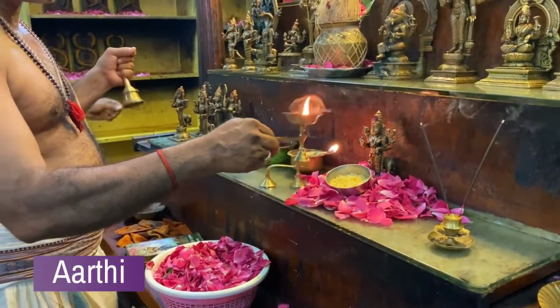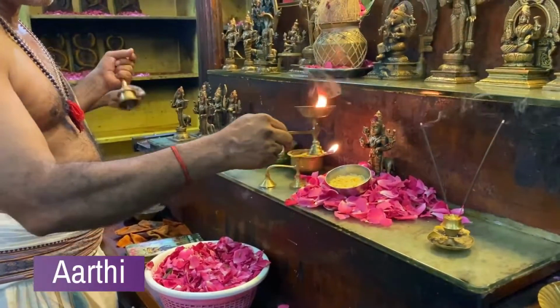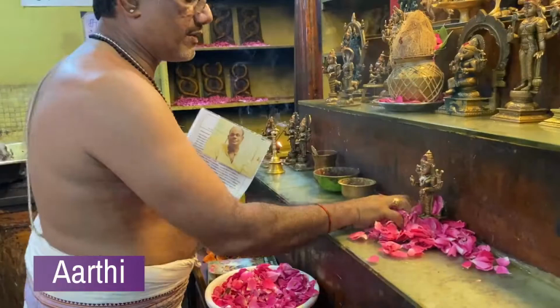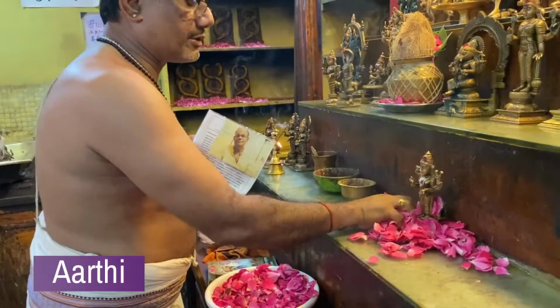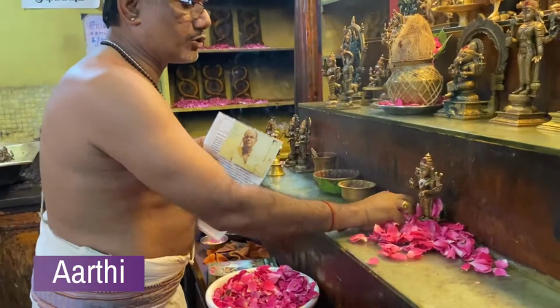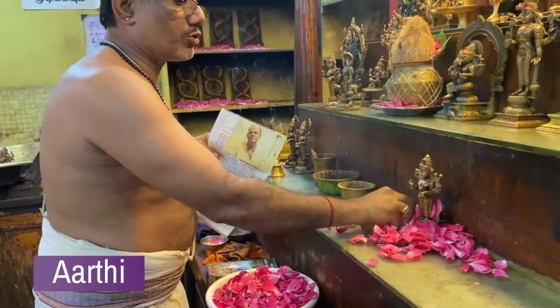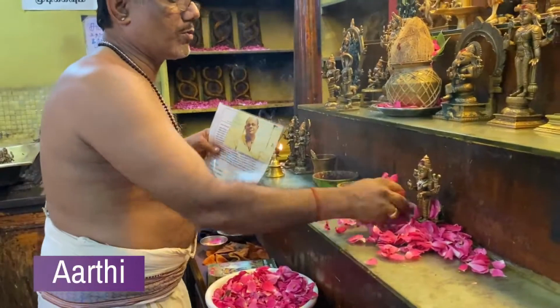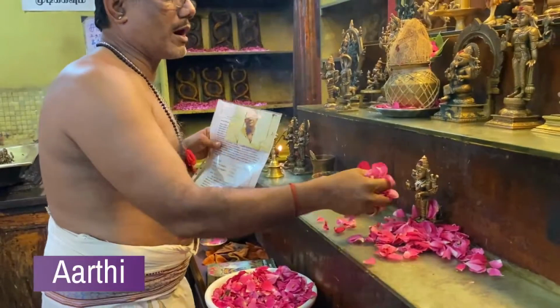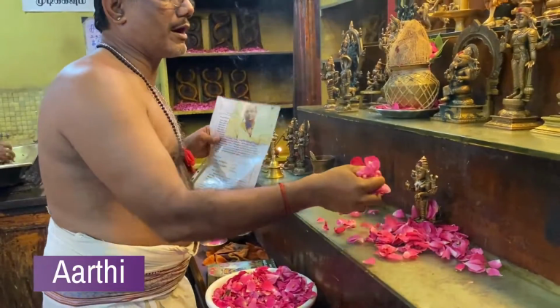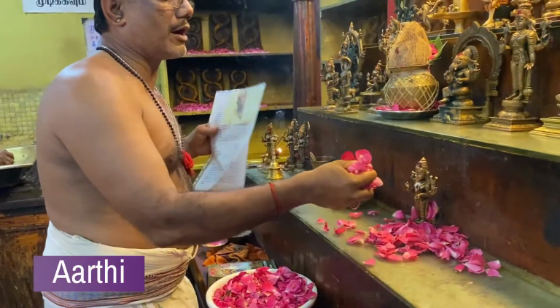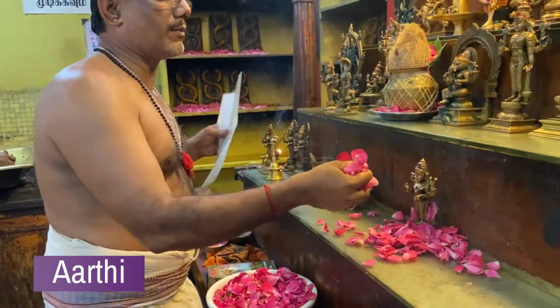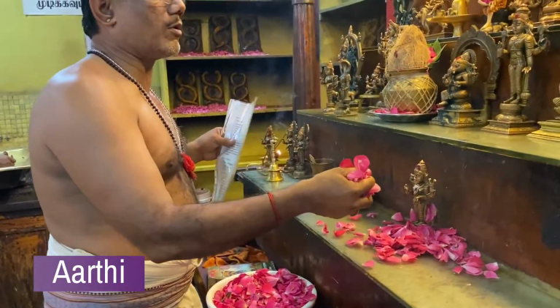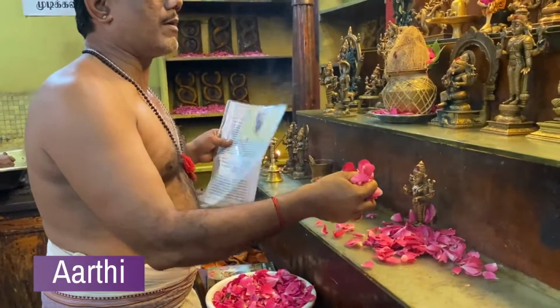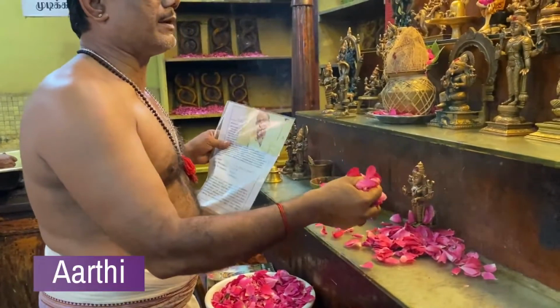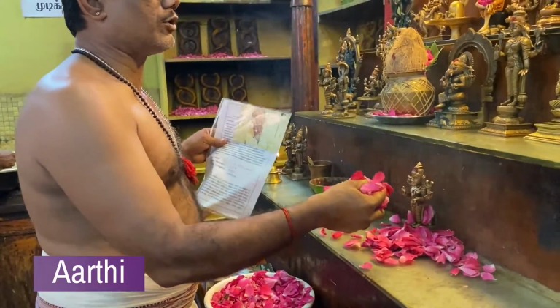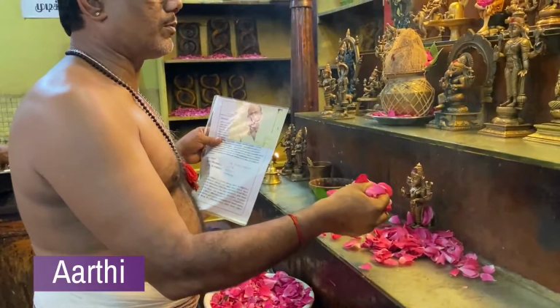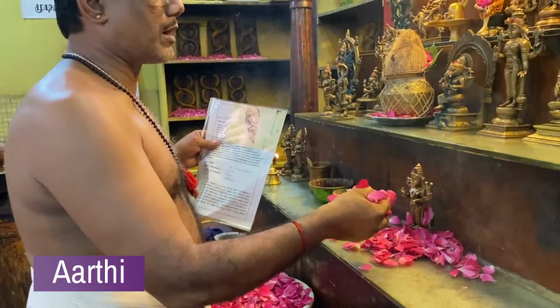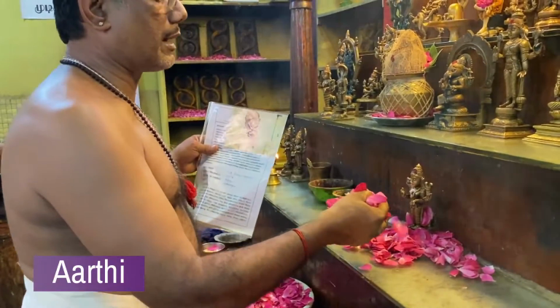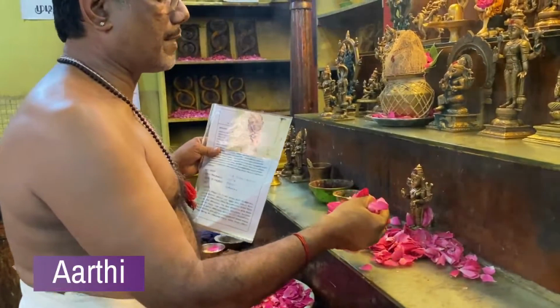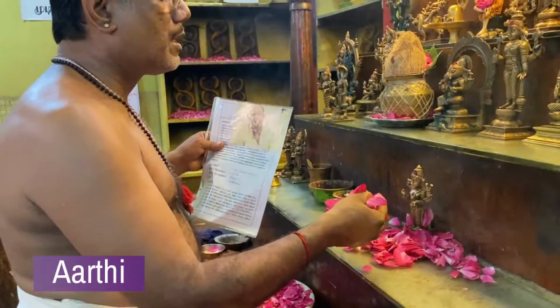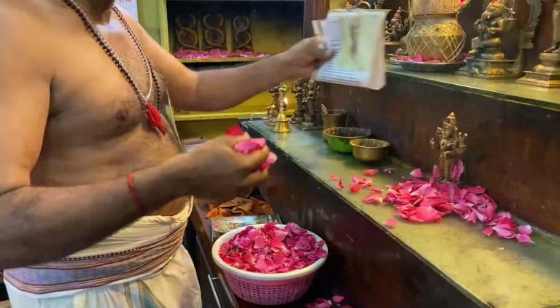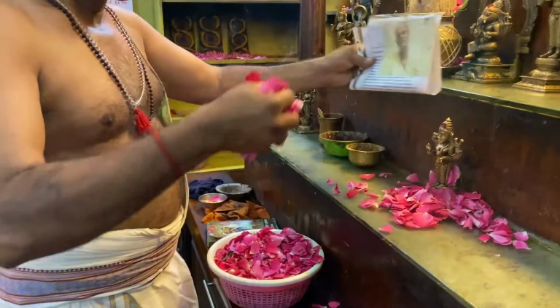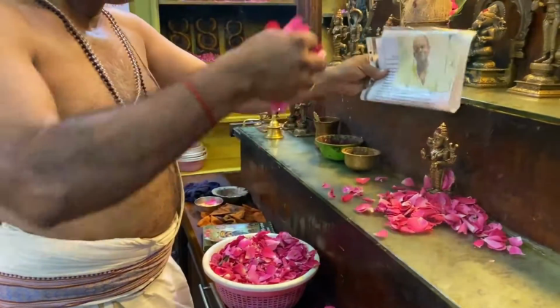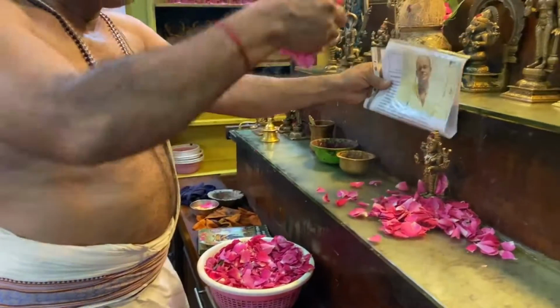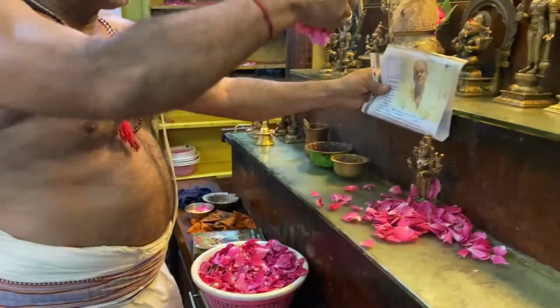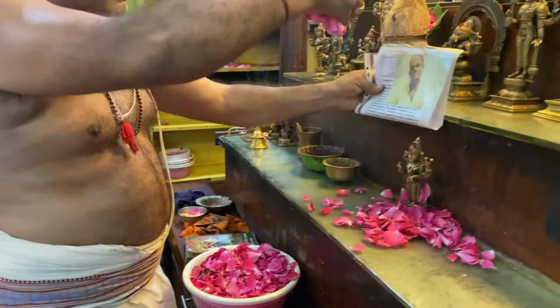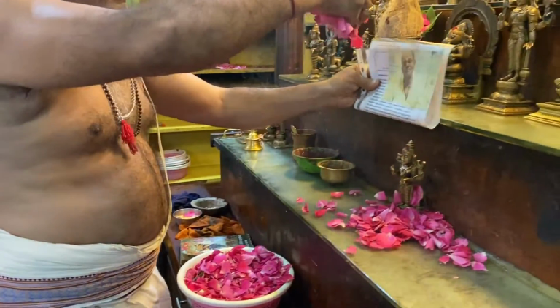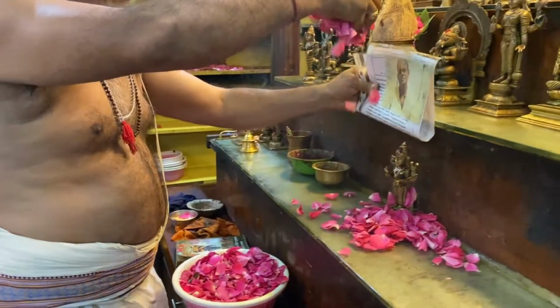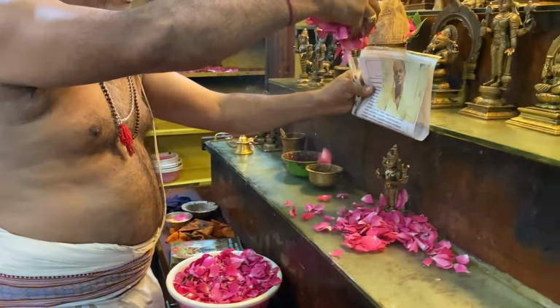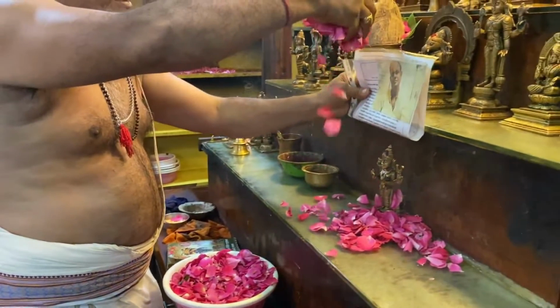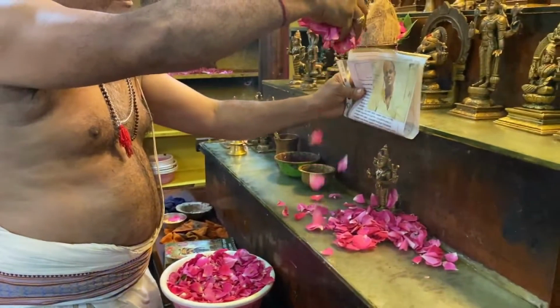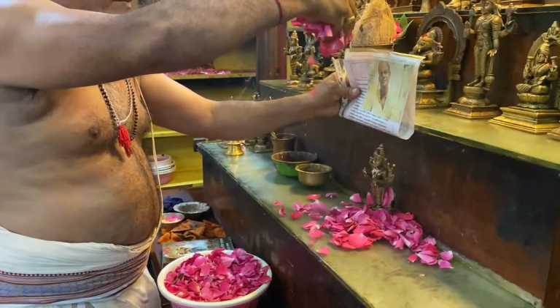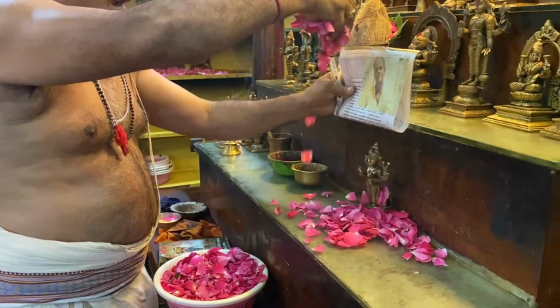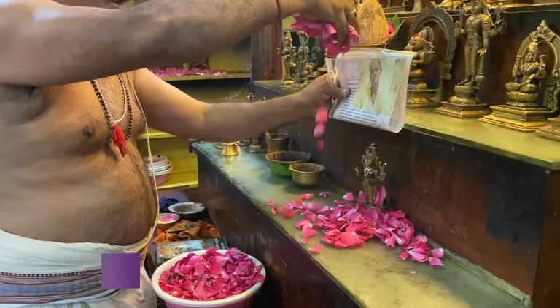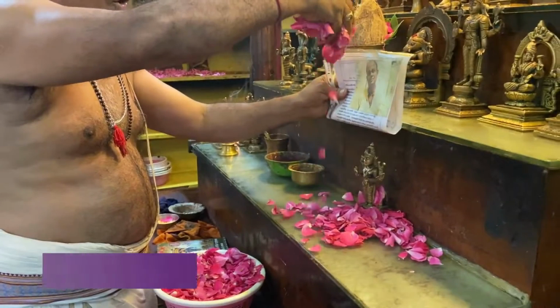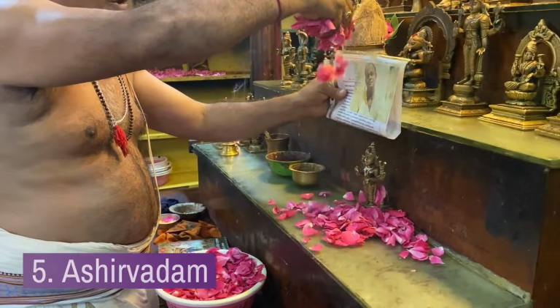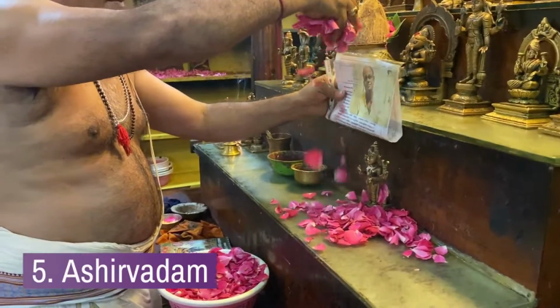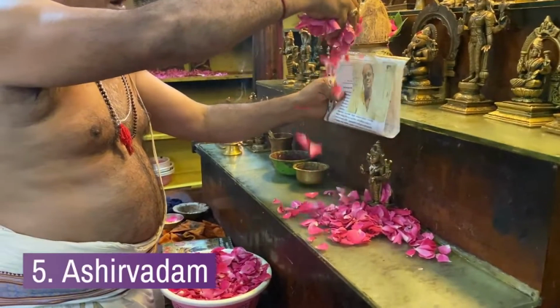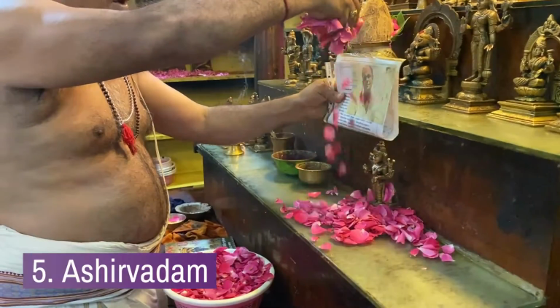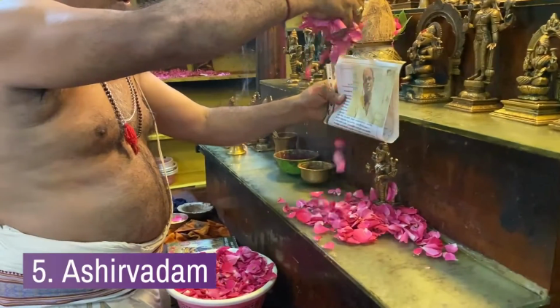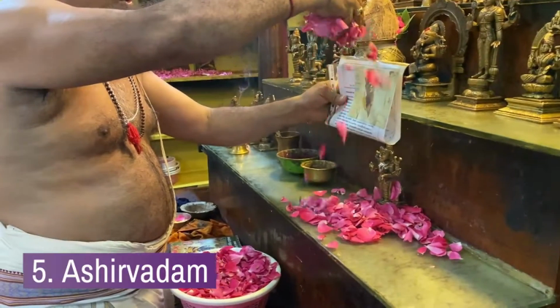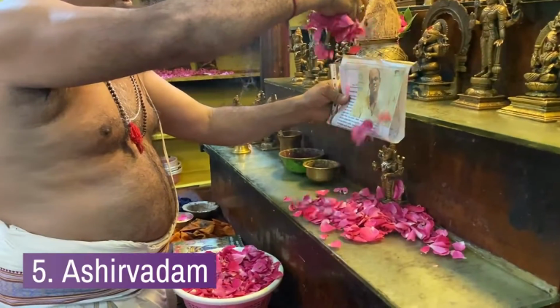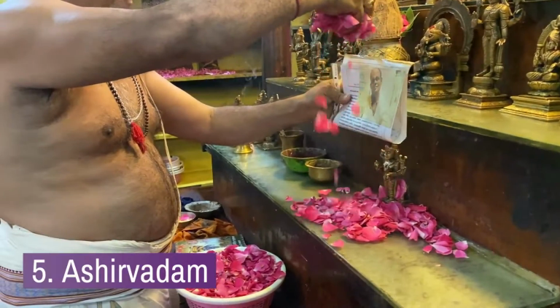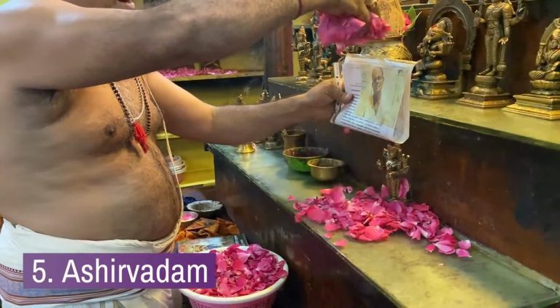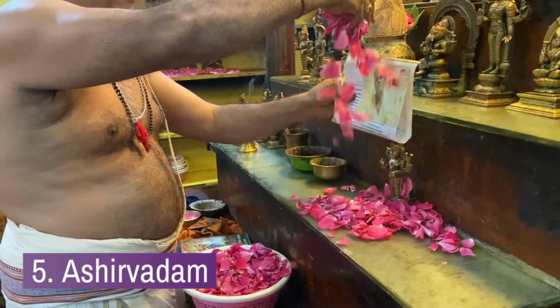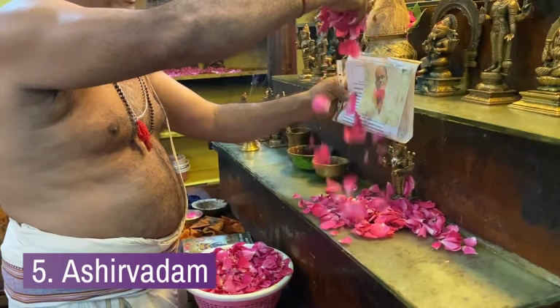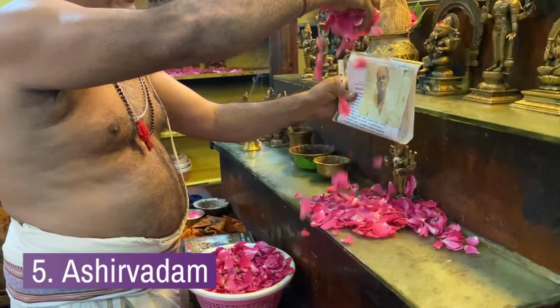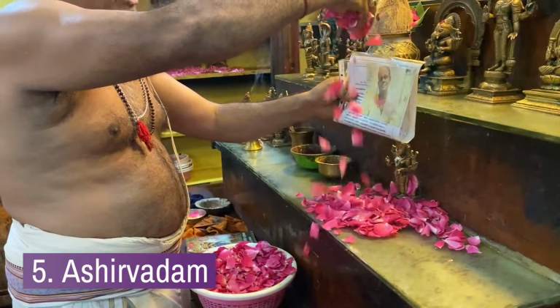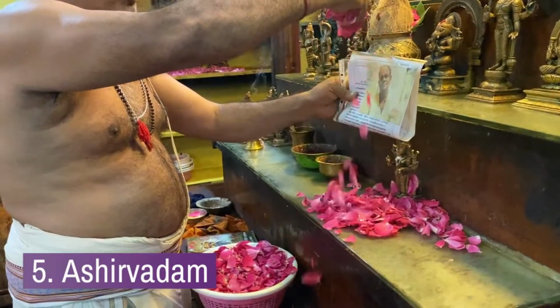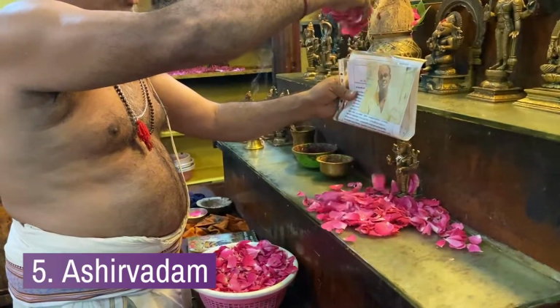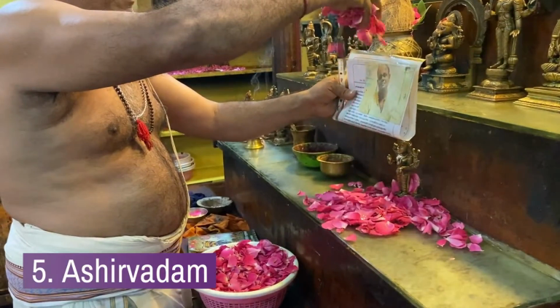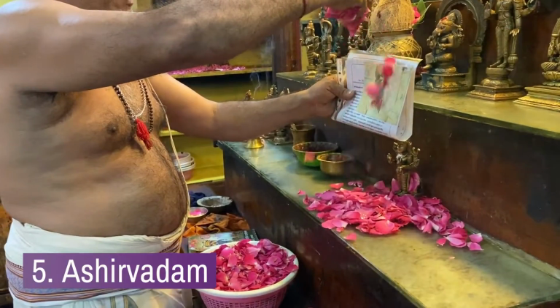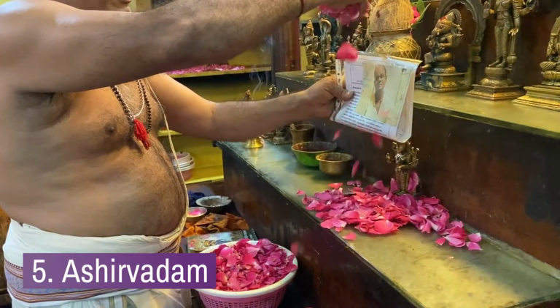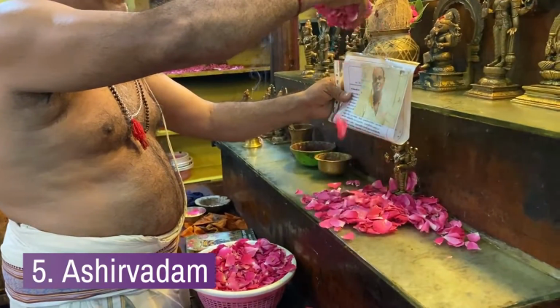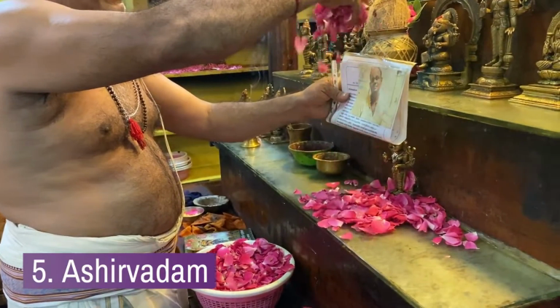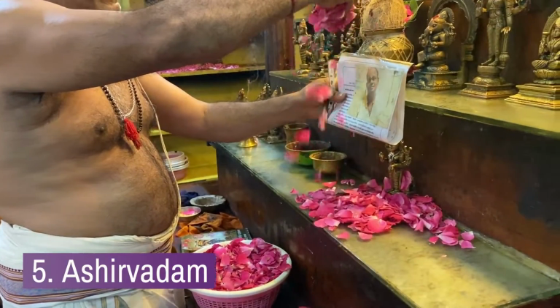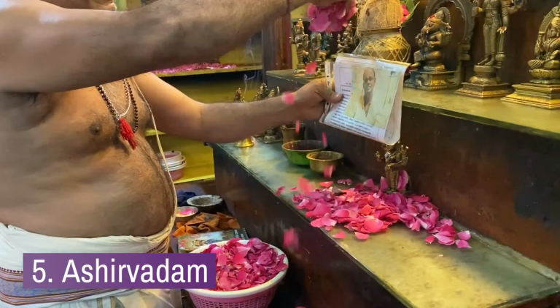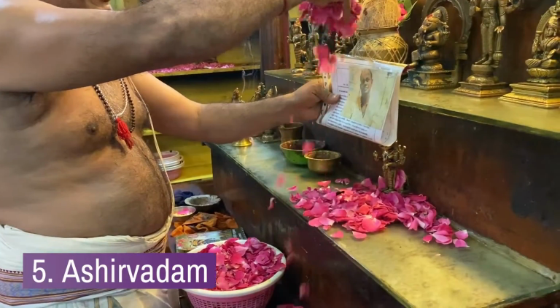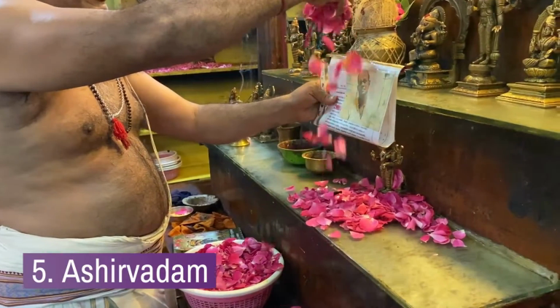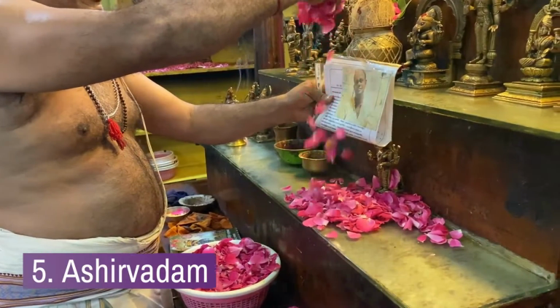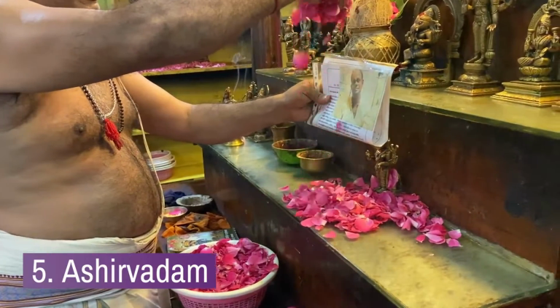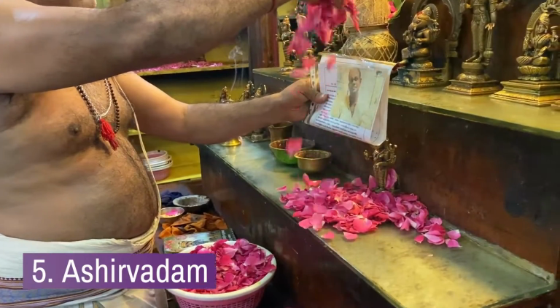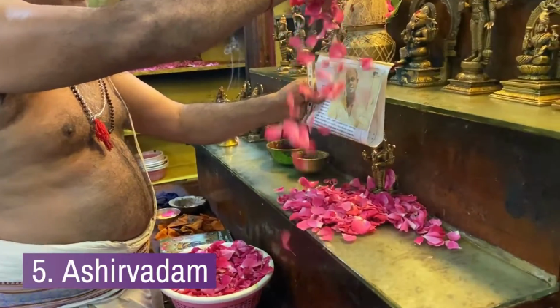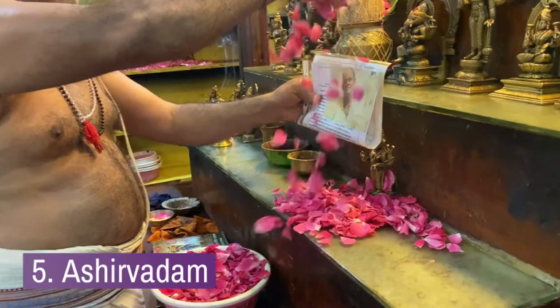After finishing the puja, we take the energized puja flowers and do ashwat to the clients.